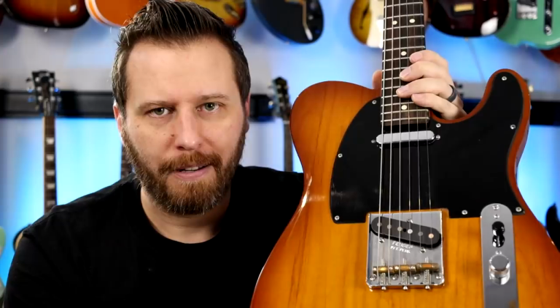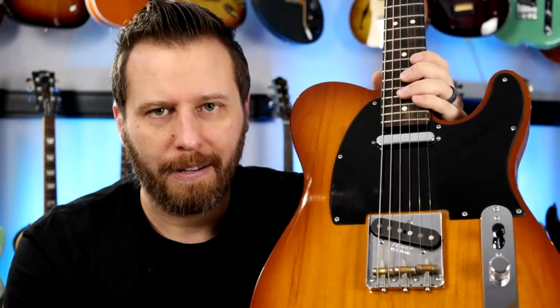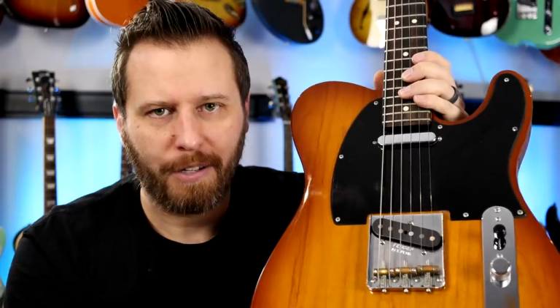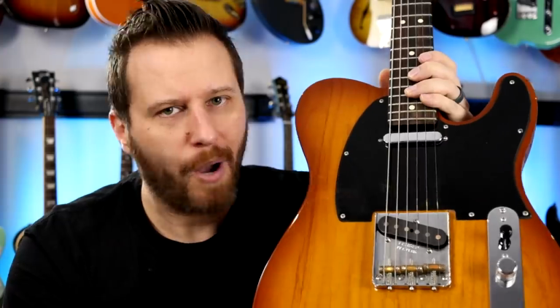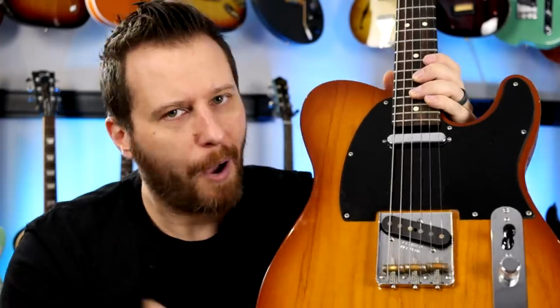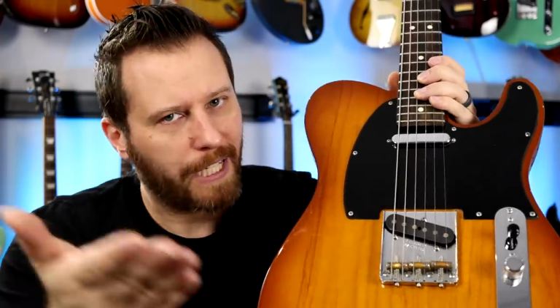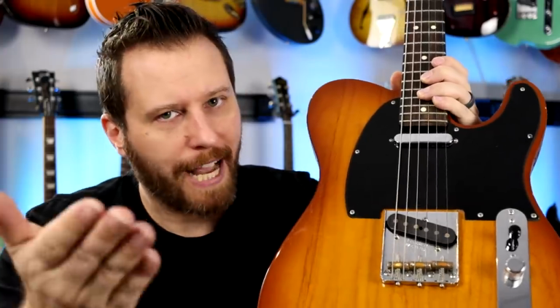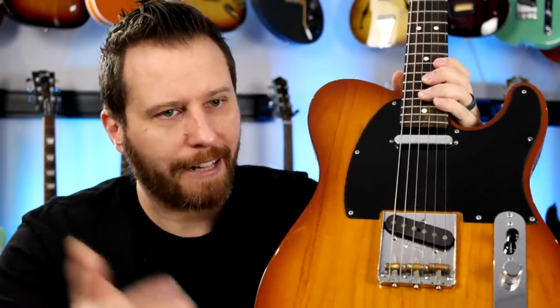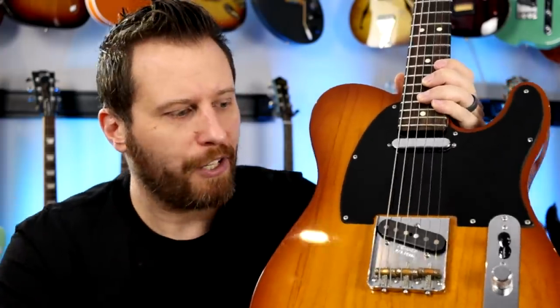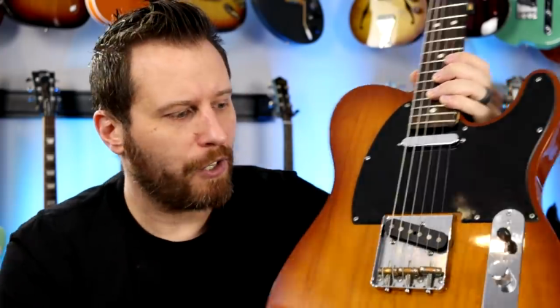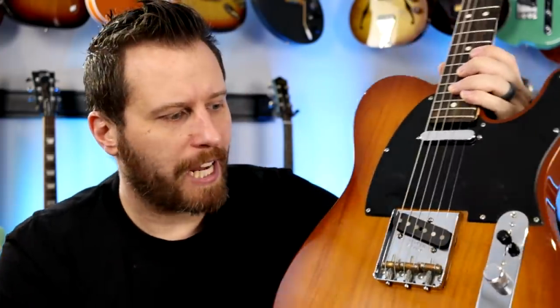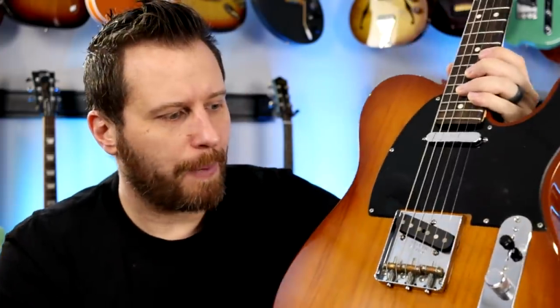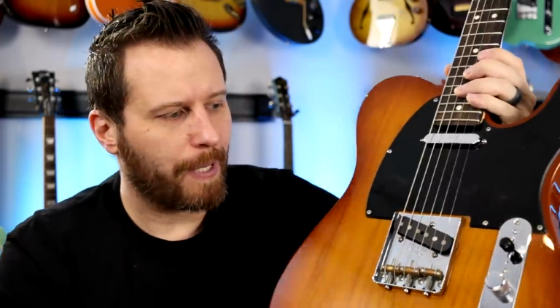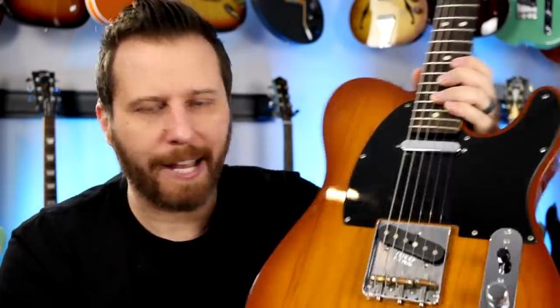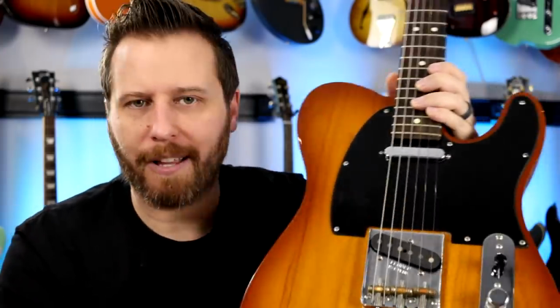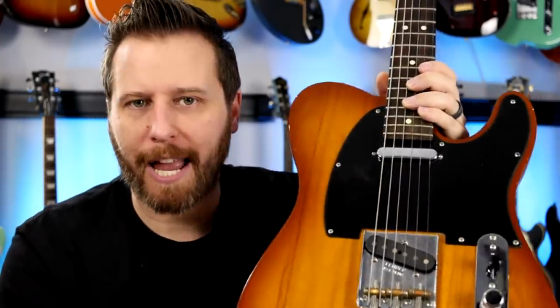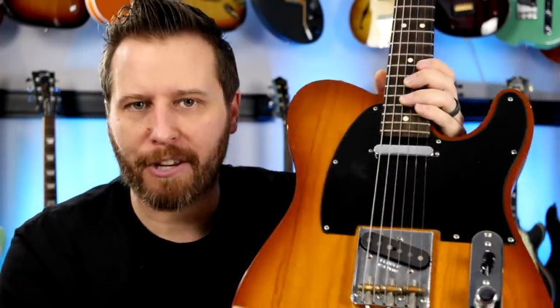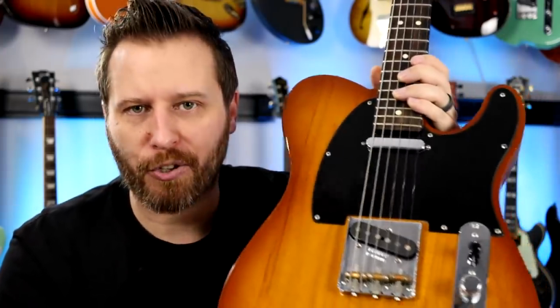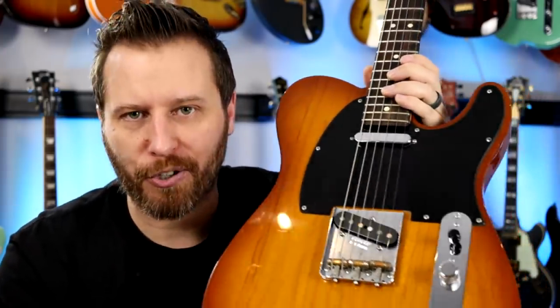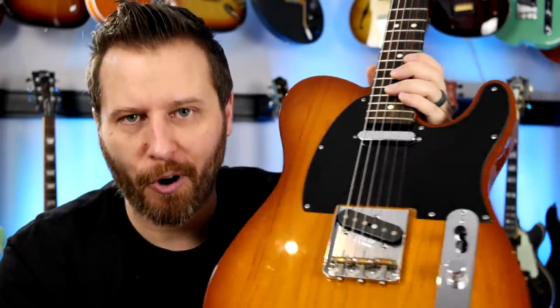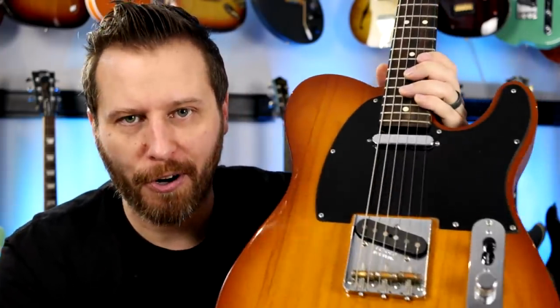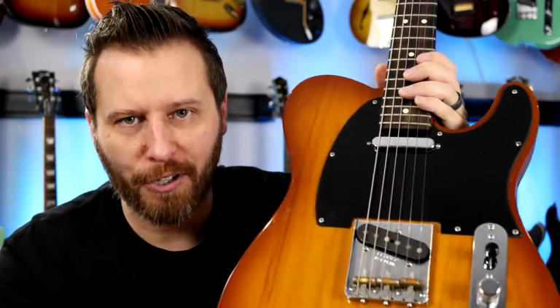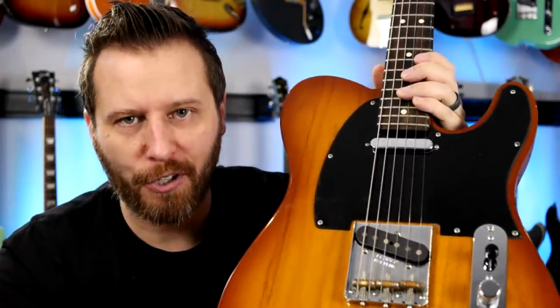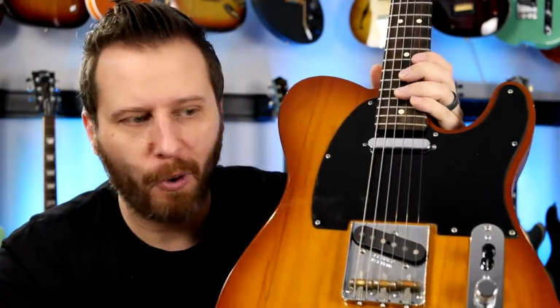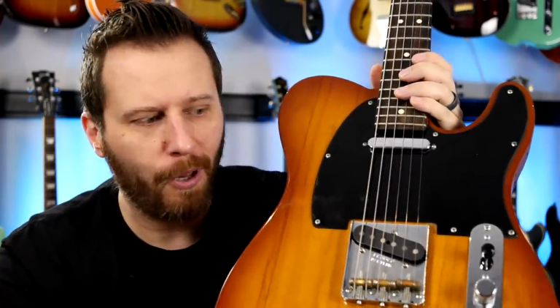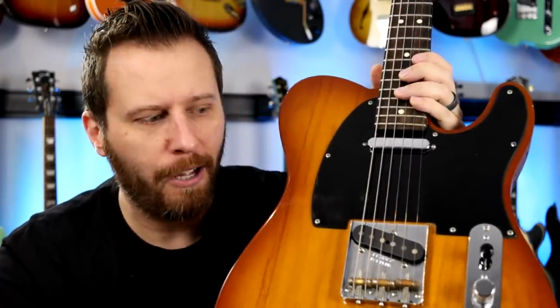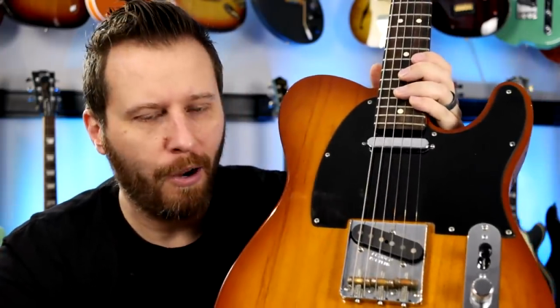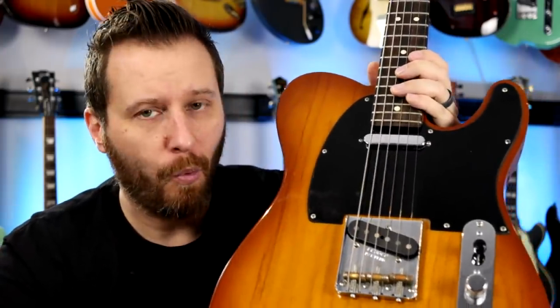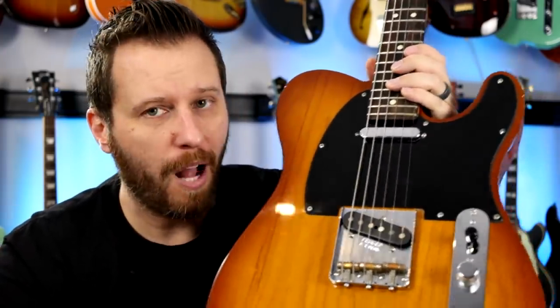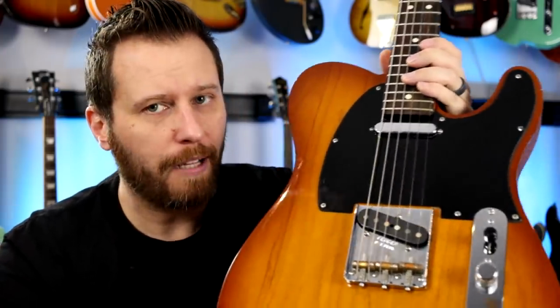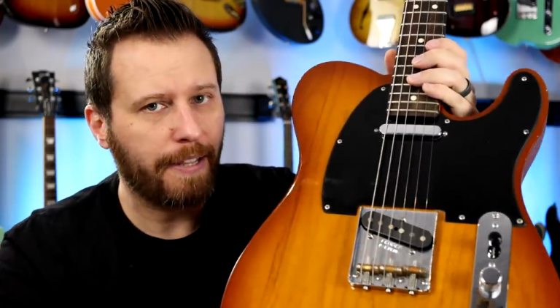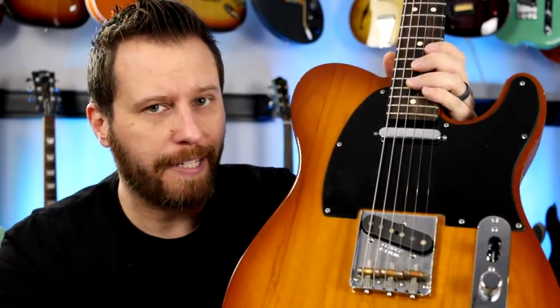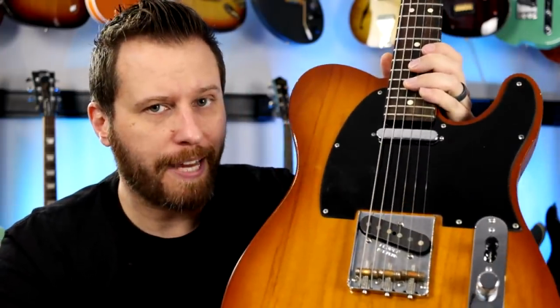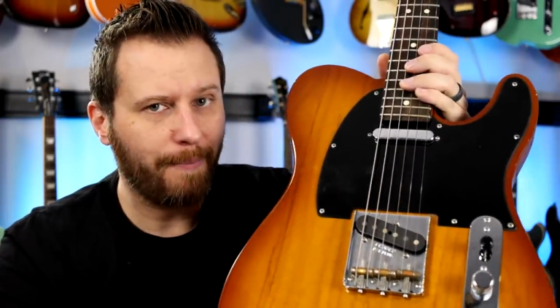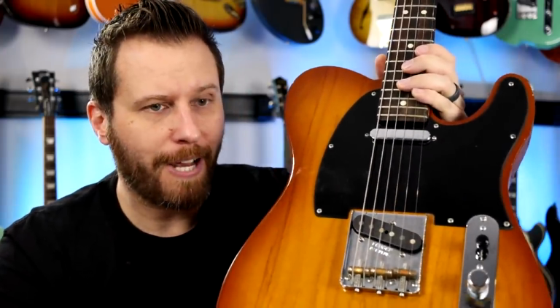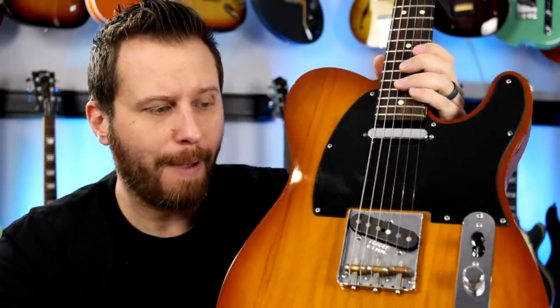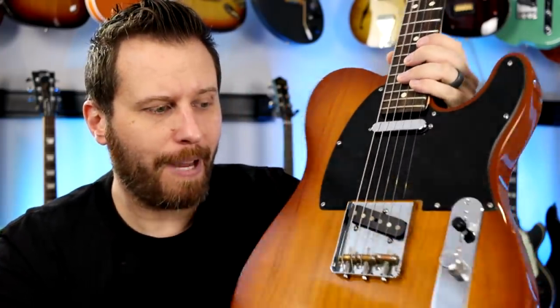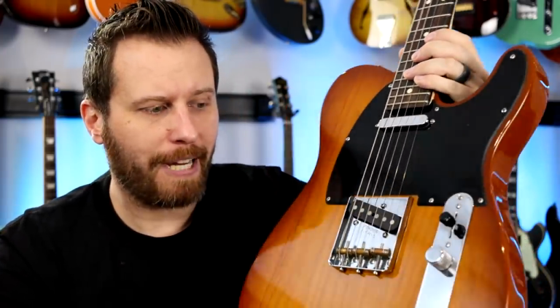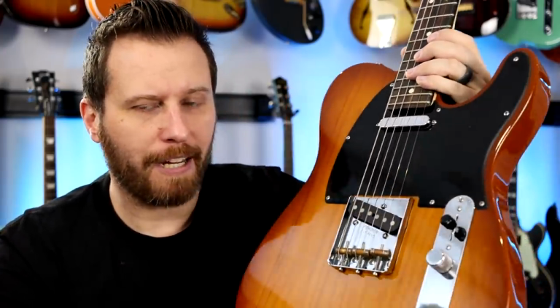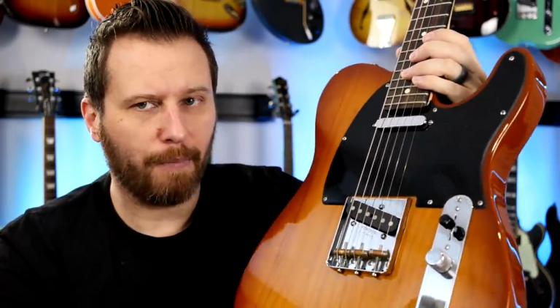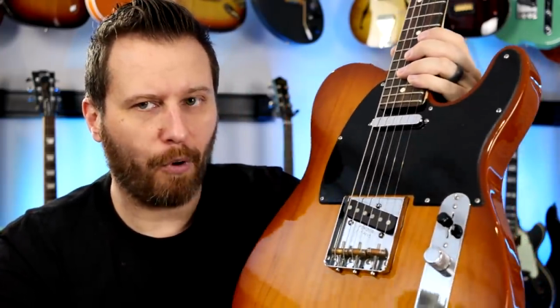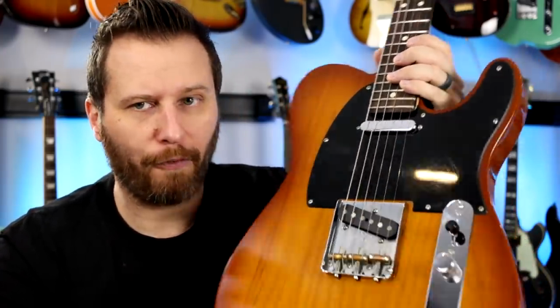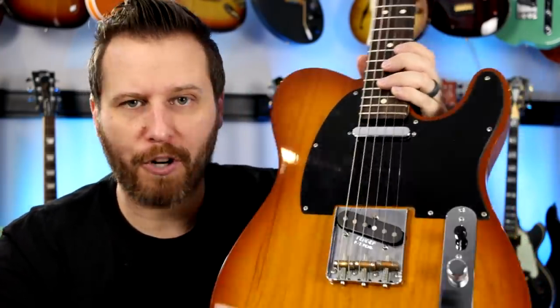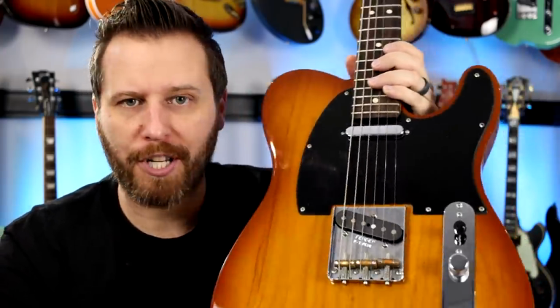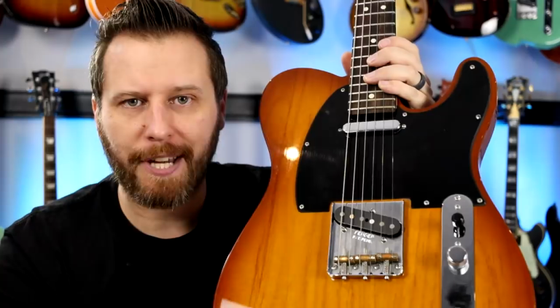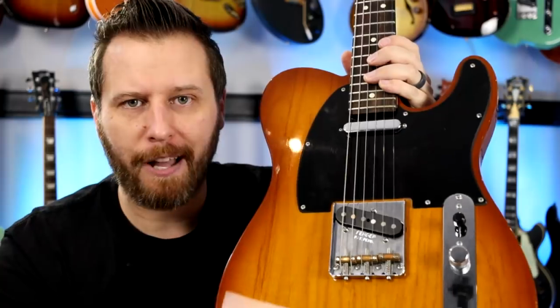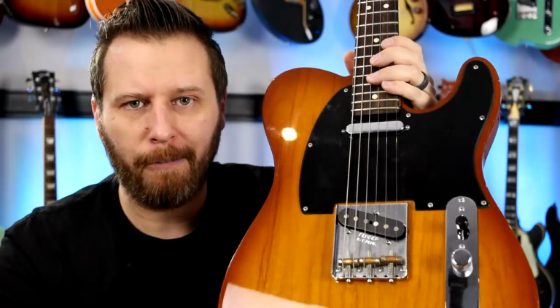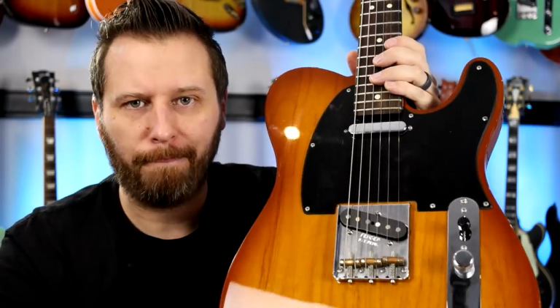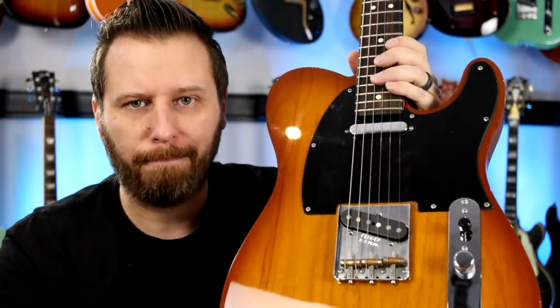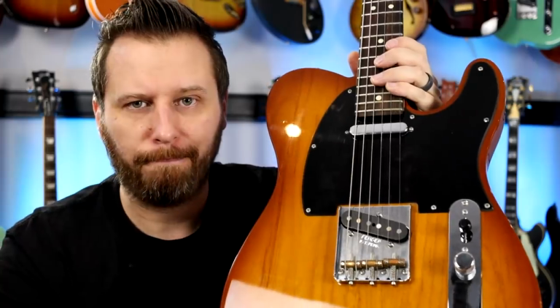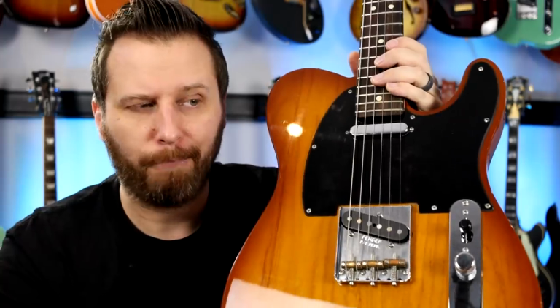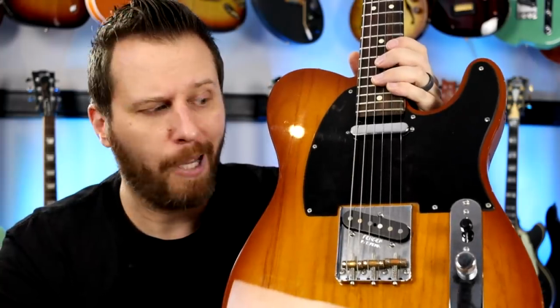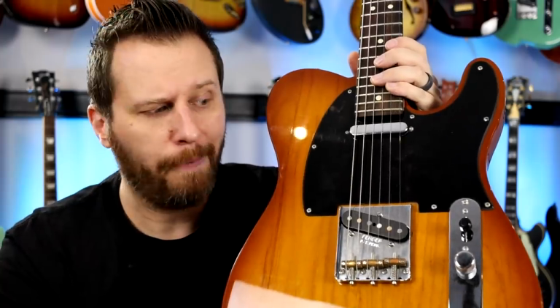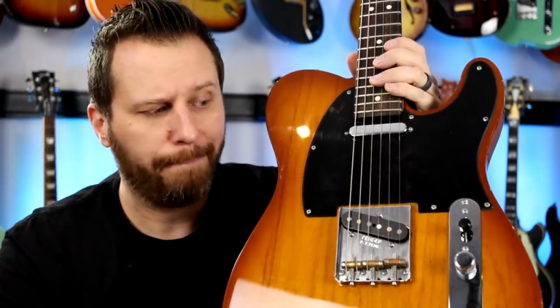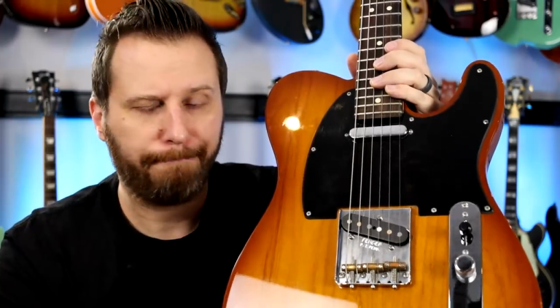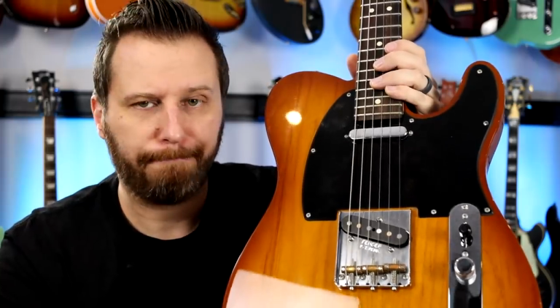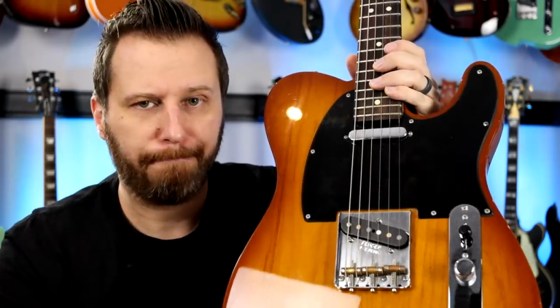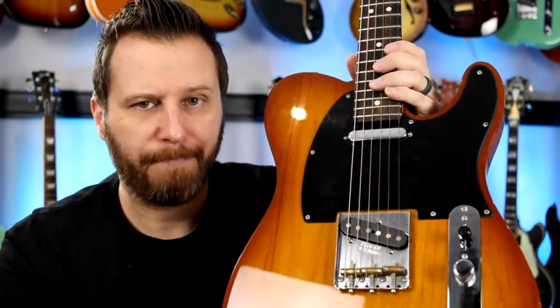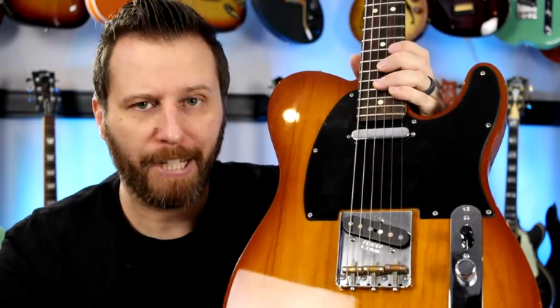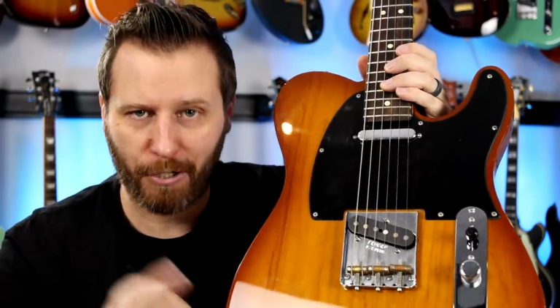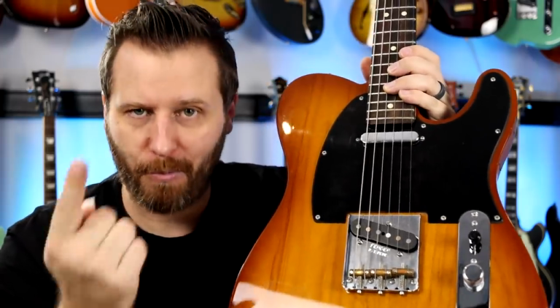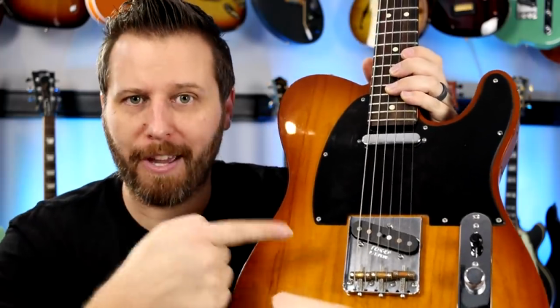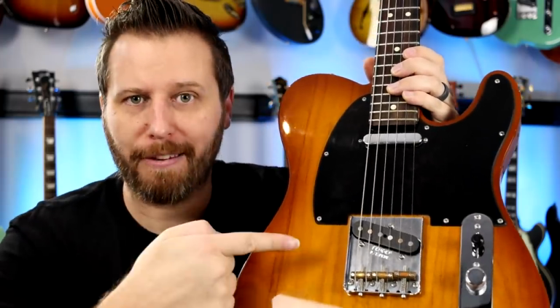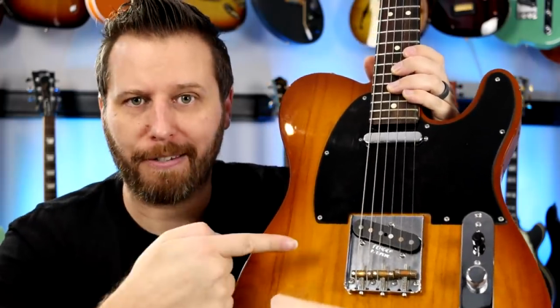So how exactly do you keep a Telecaster's heart and soul while at the same time making it more versatile? Well, you do this.